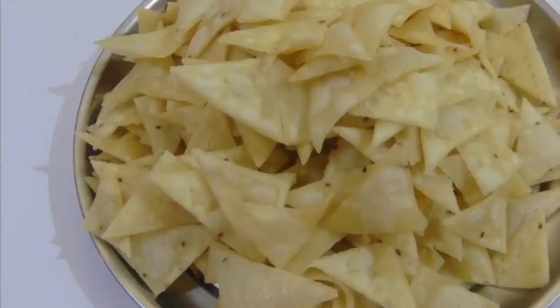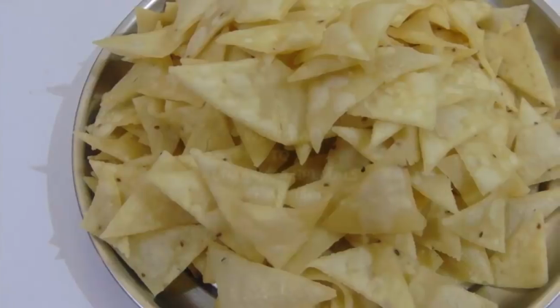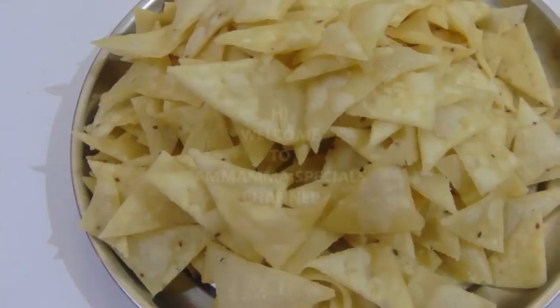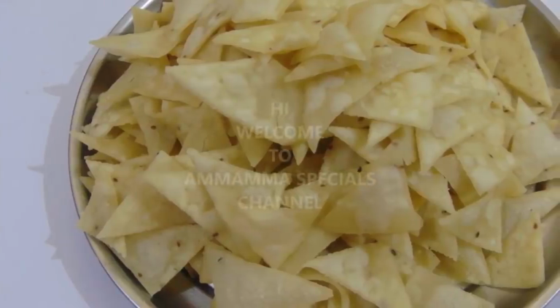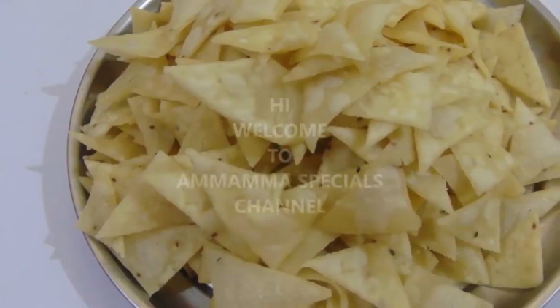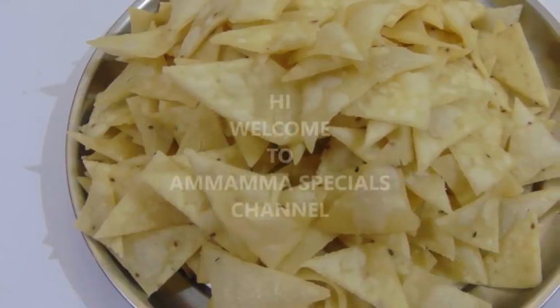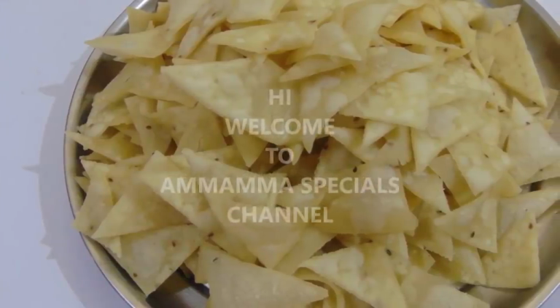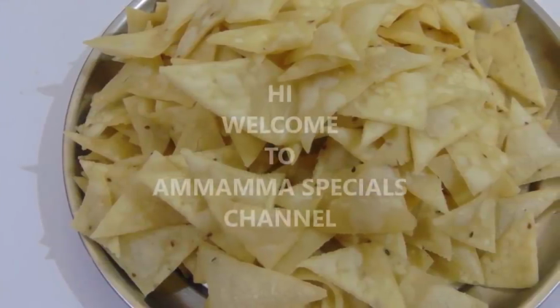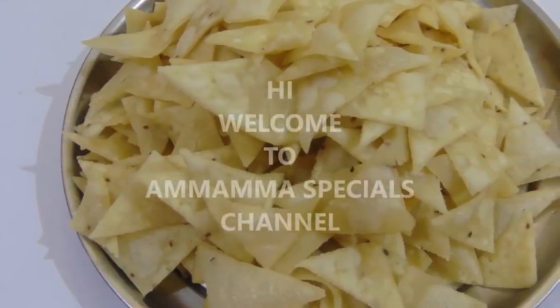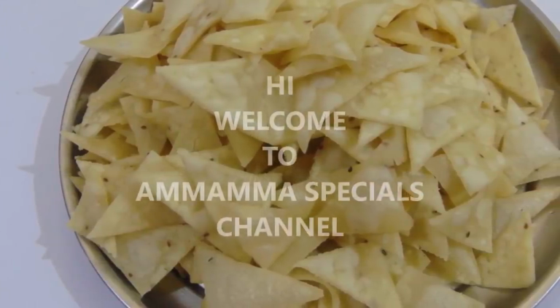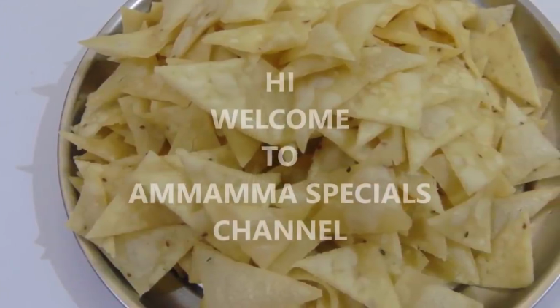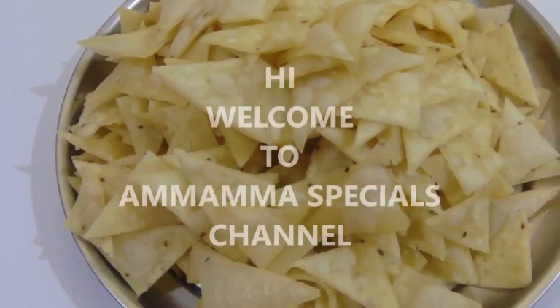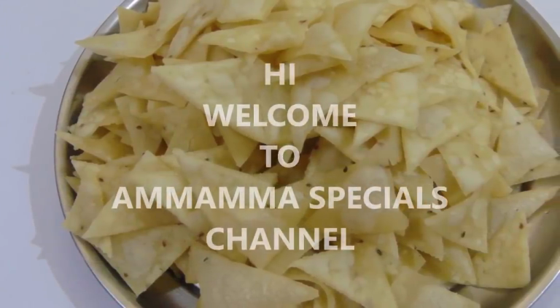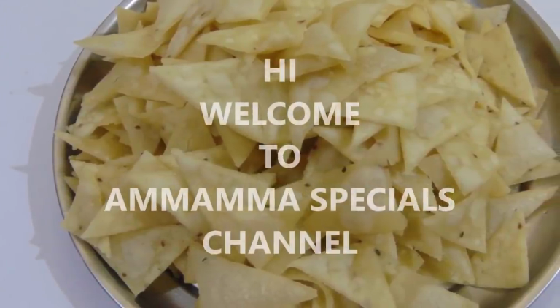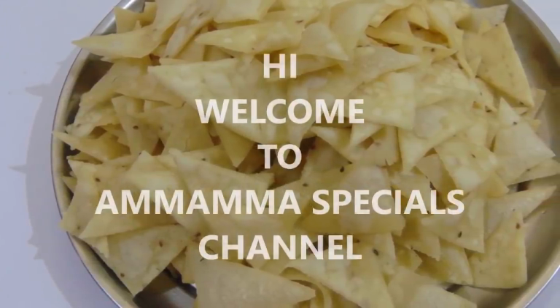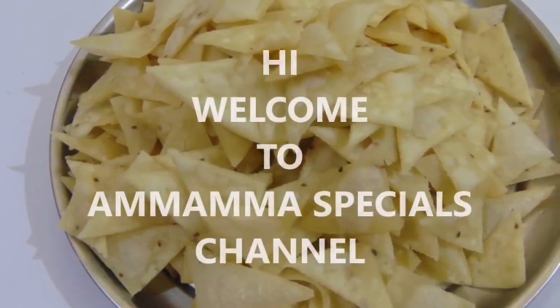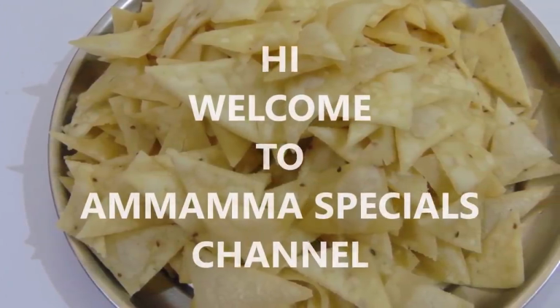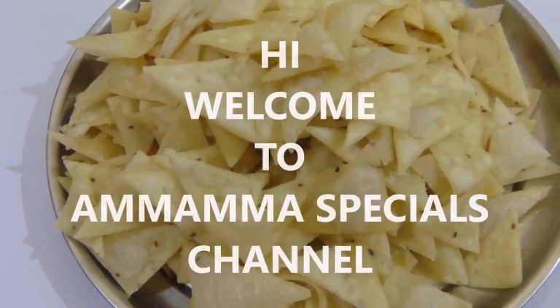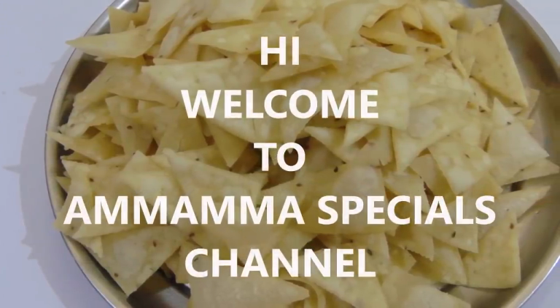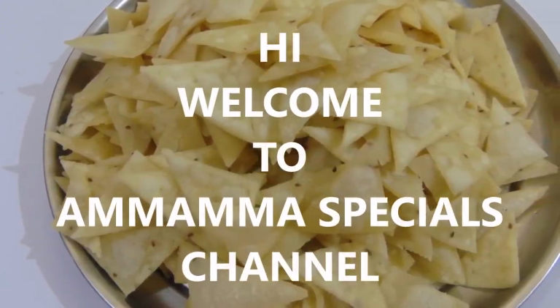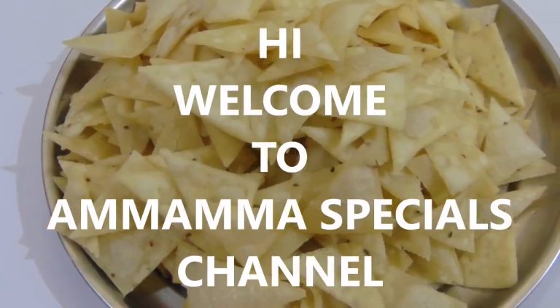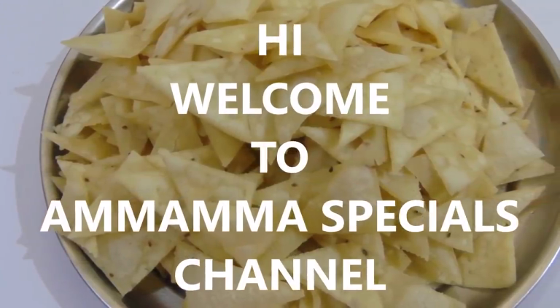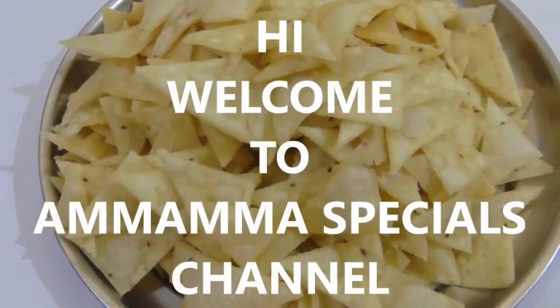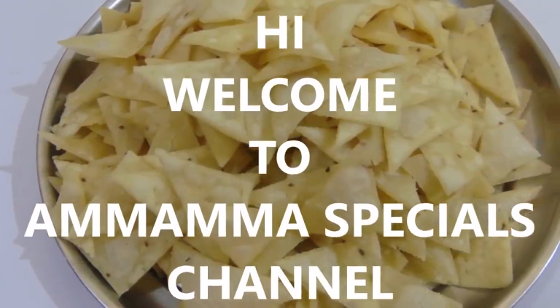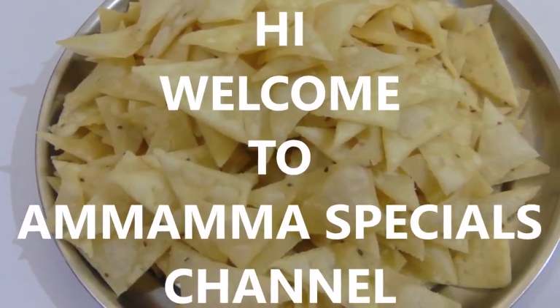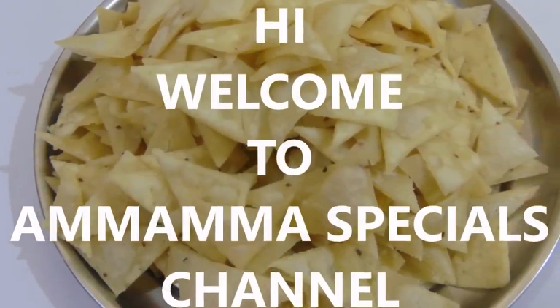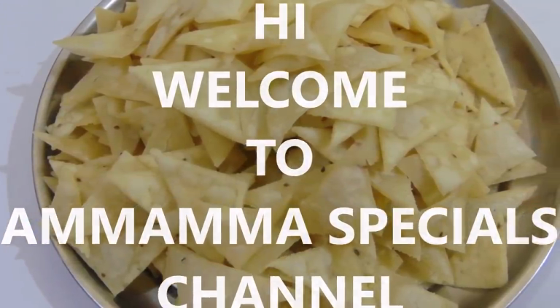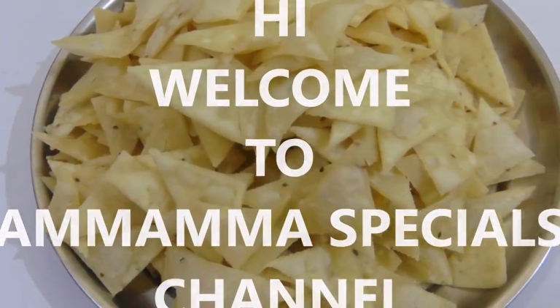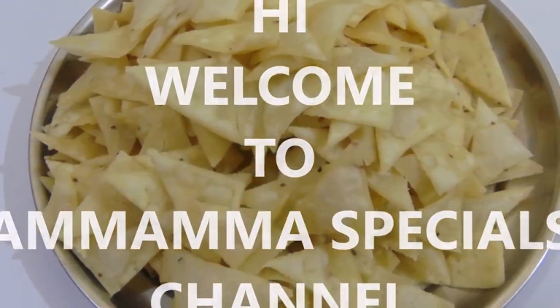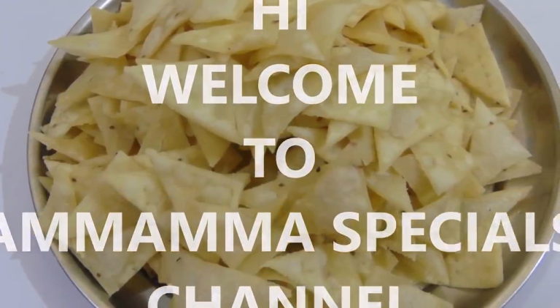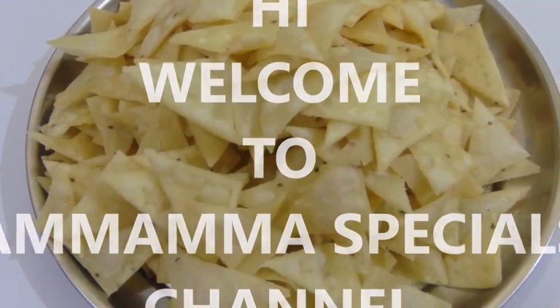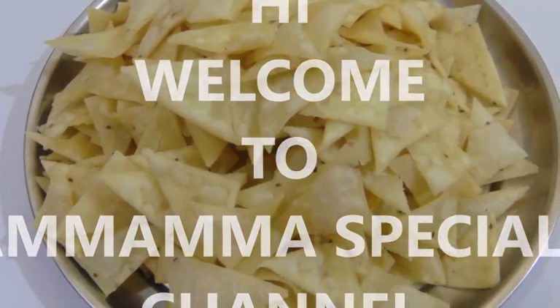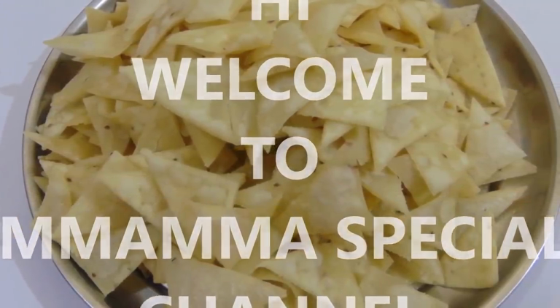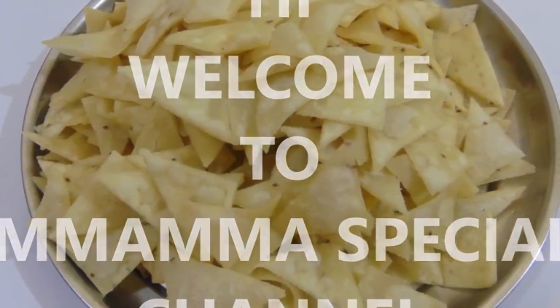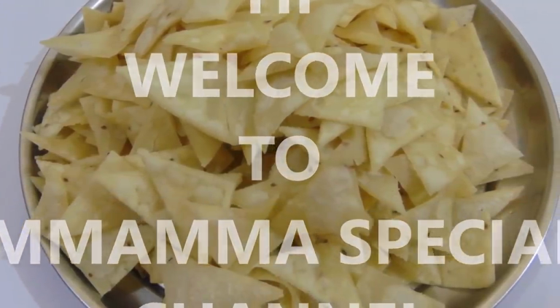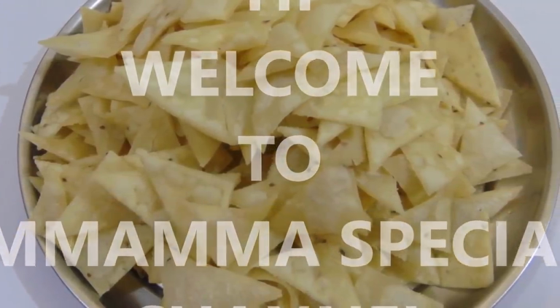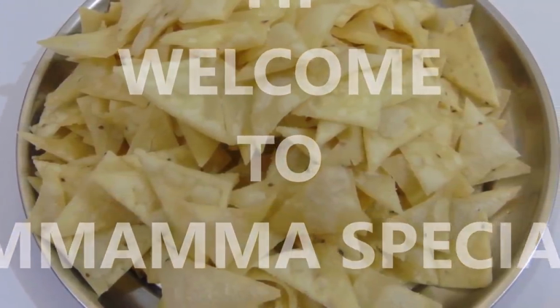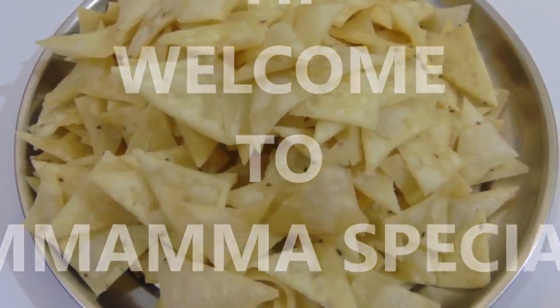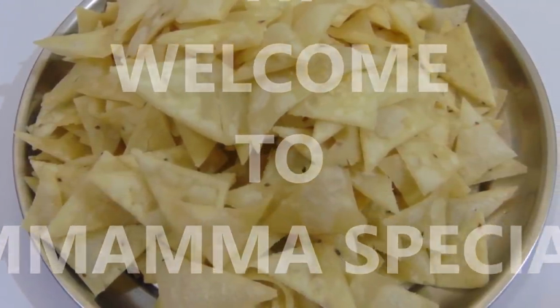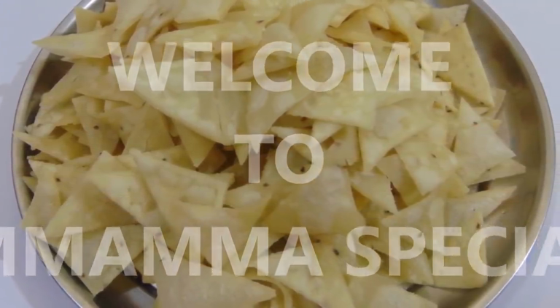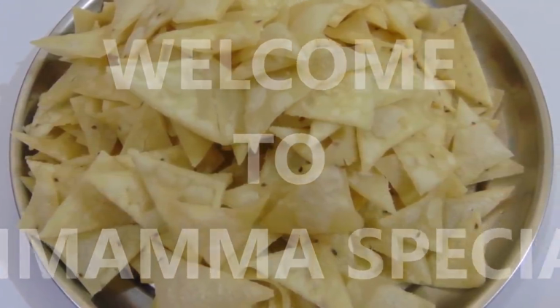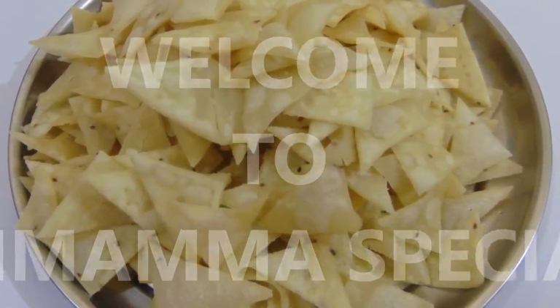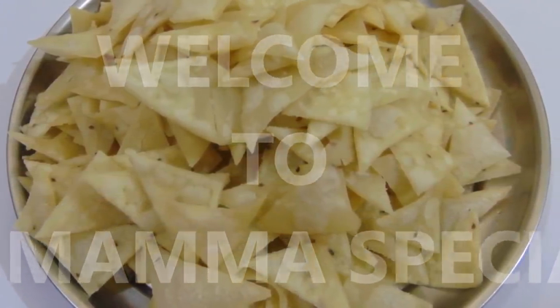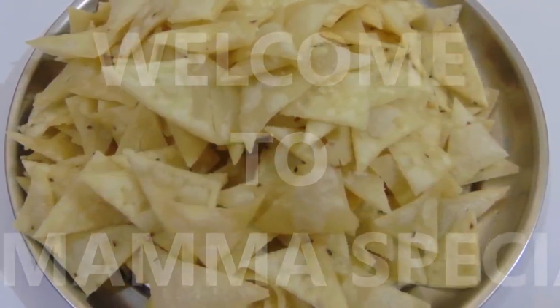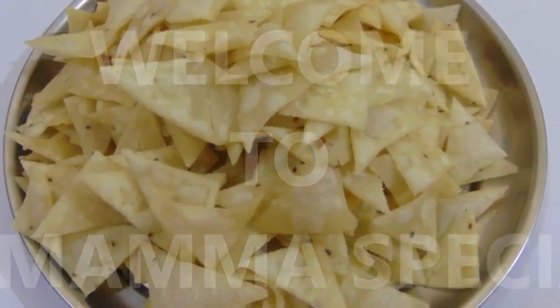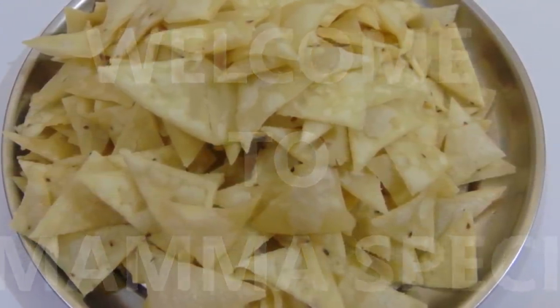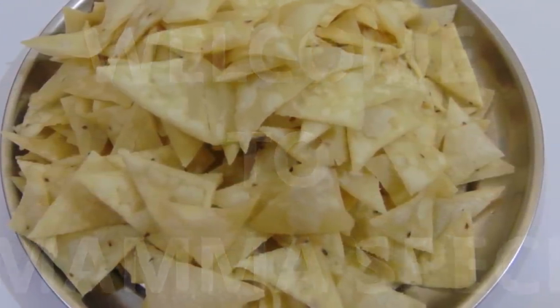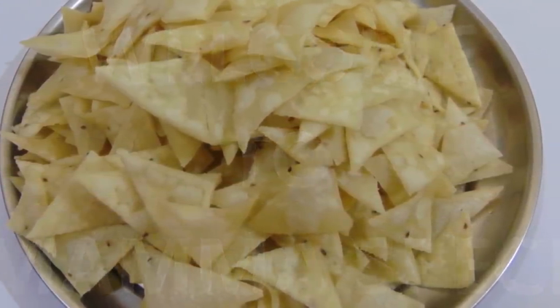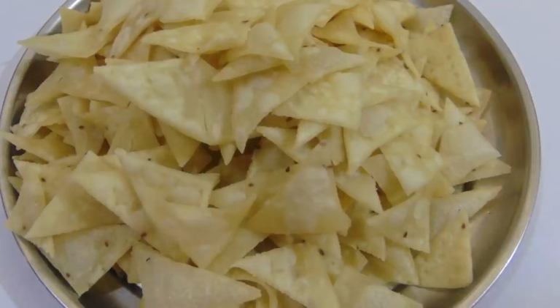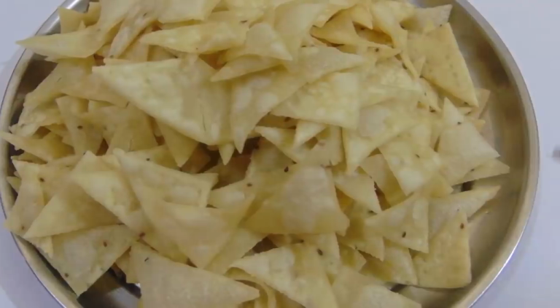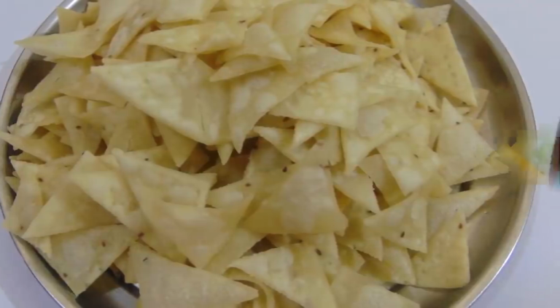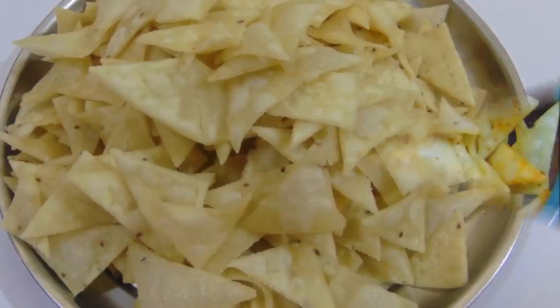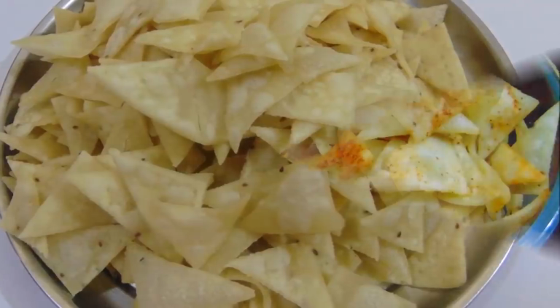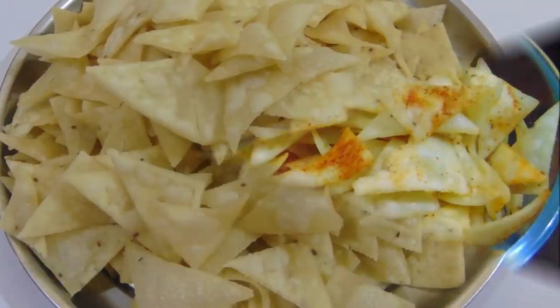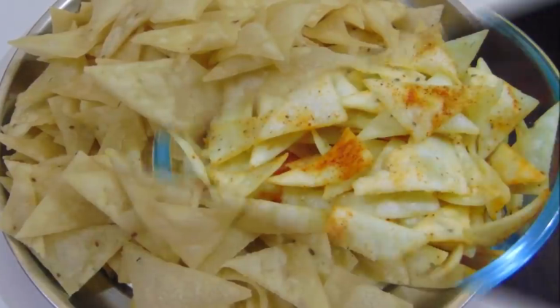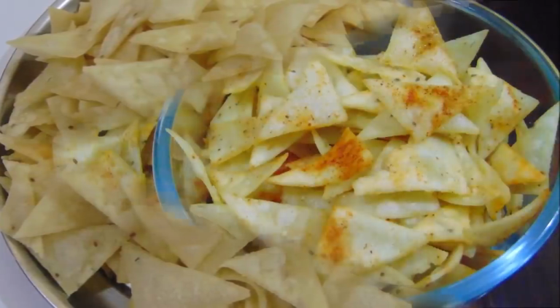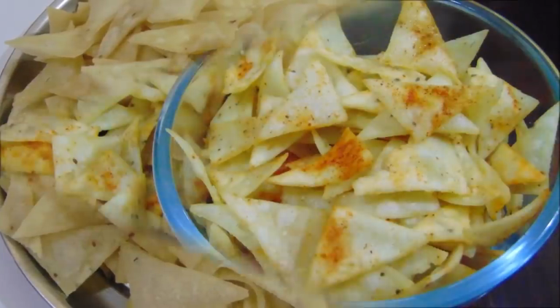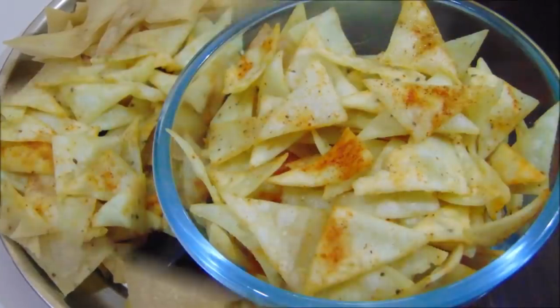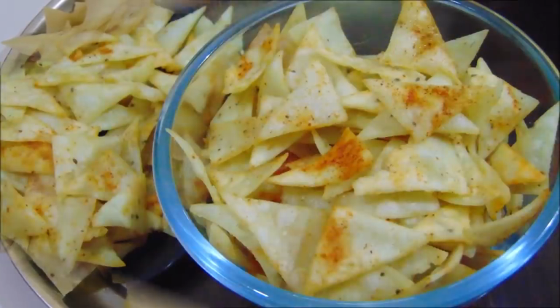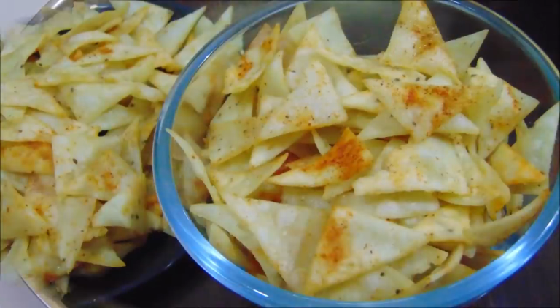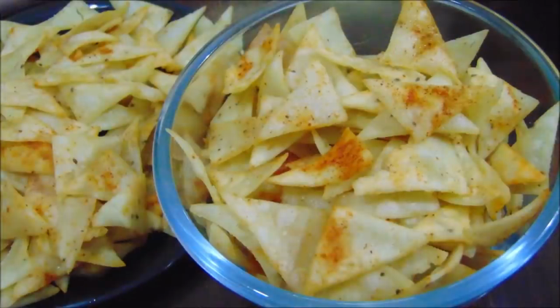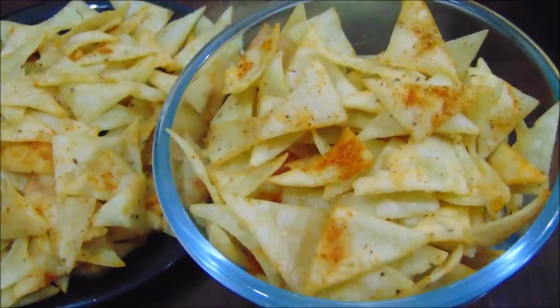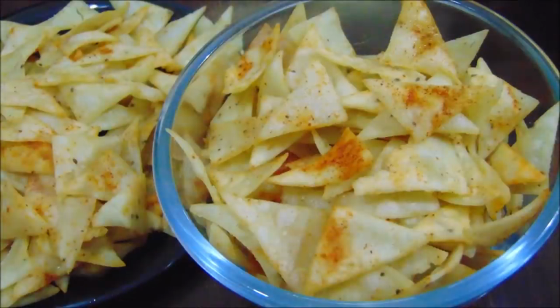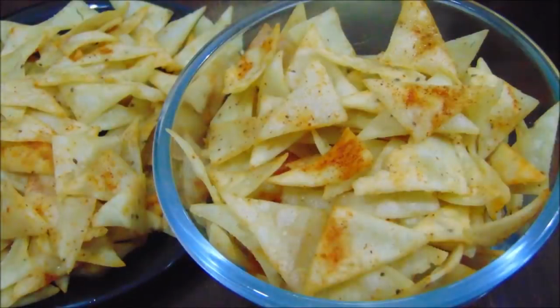Hello friends, welcome back to Mama Specials channel. This video is made of chips and chips. These are very snacks.